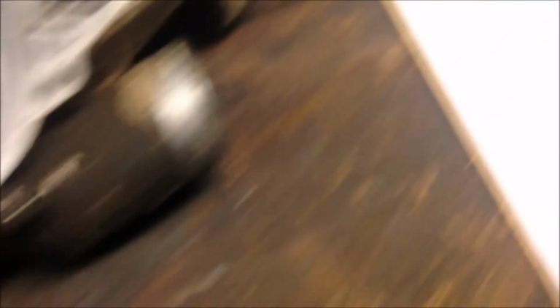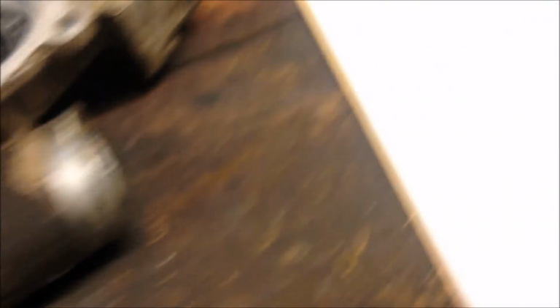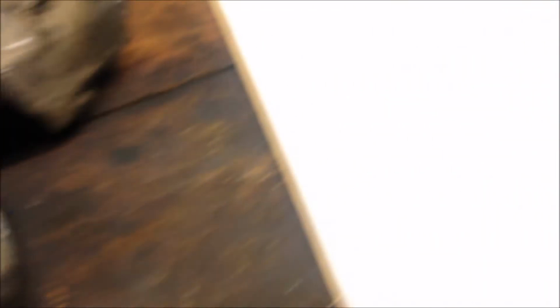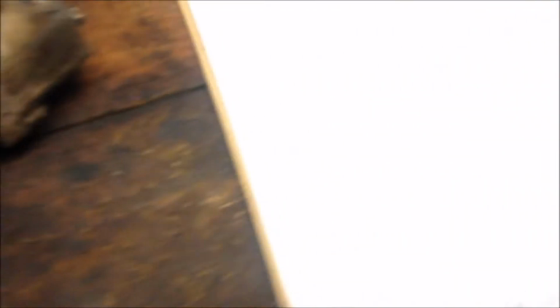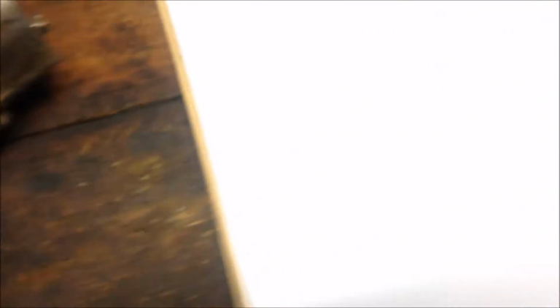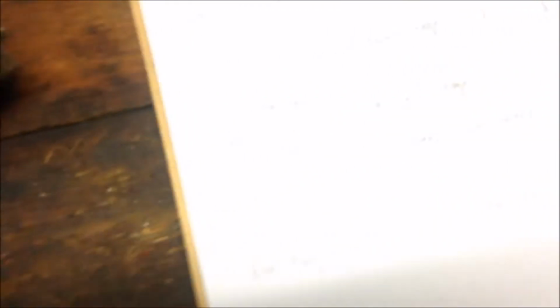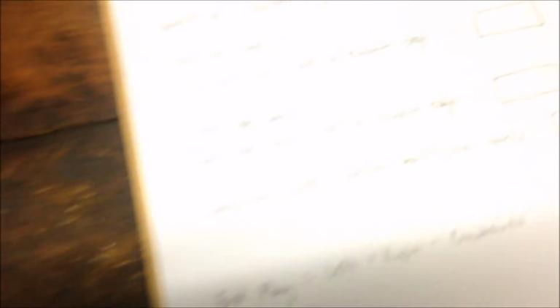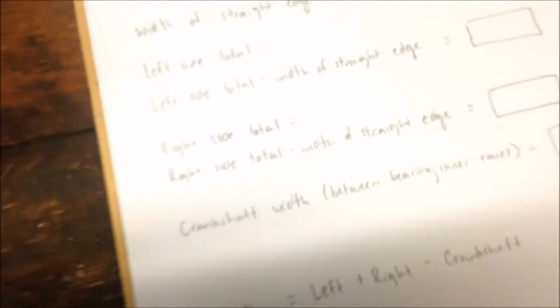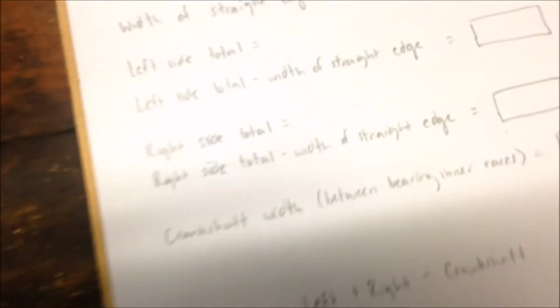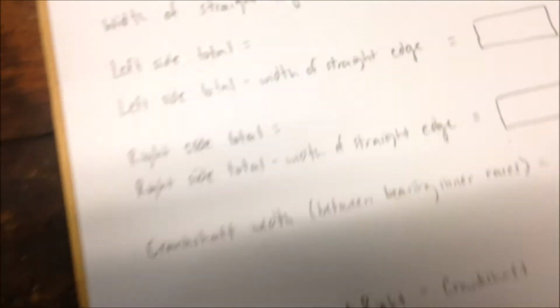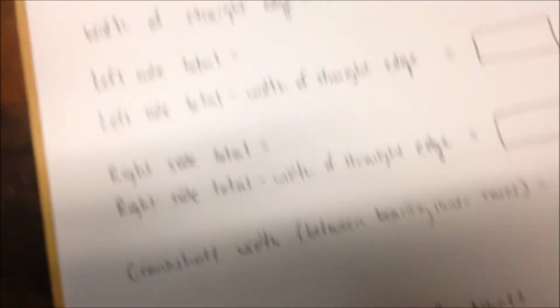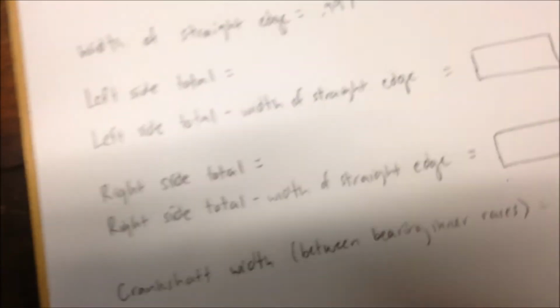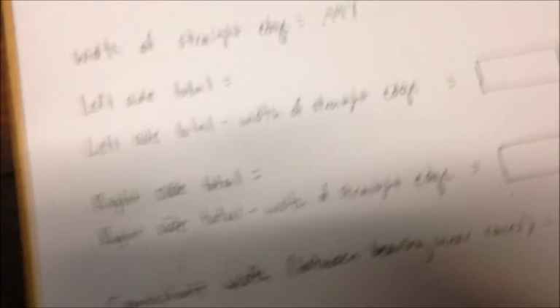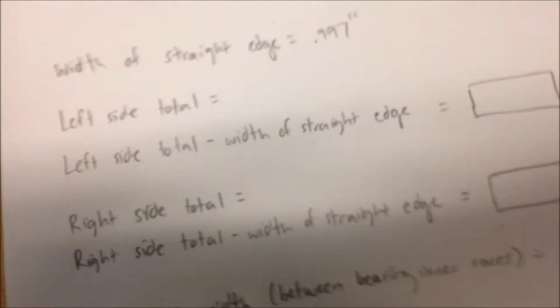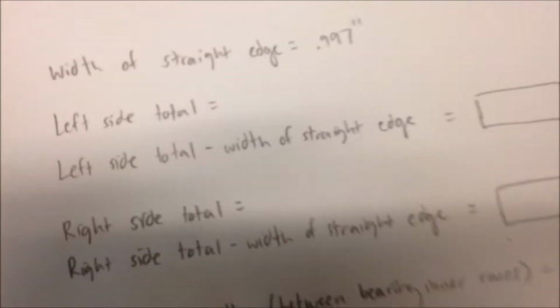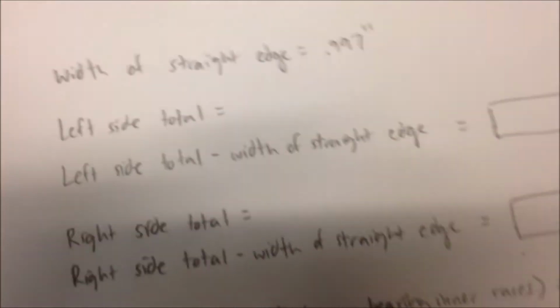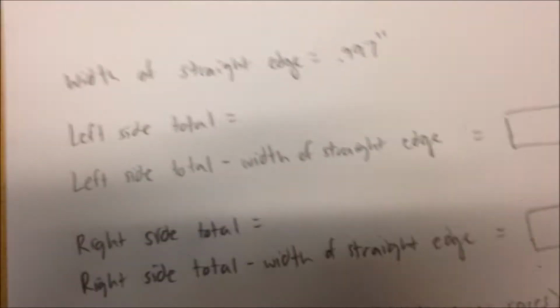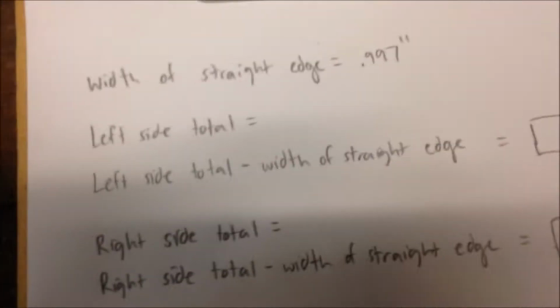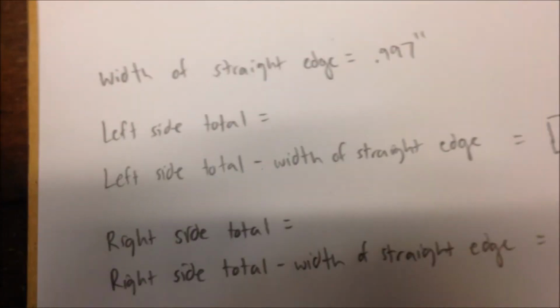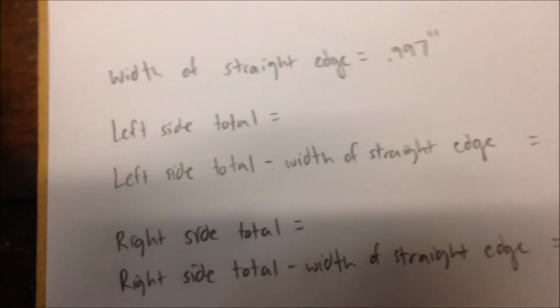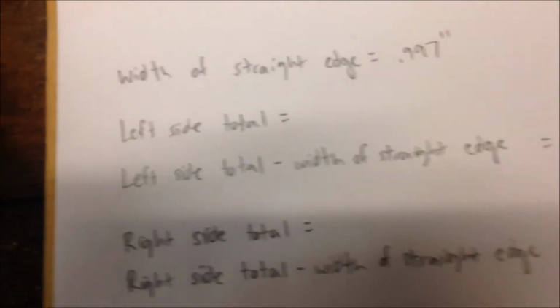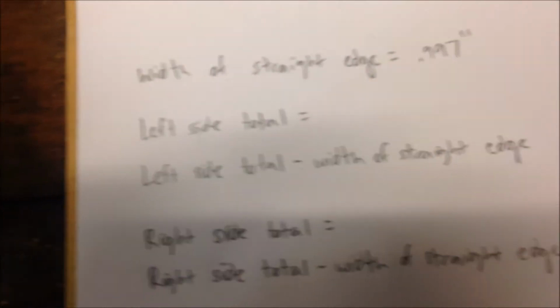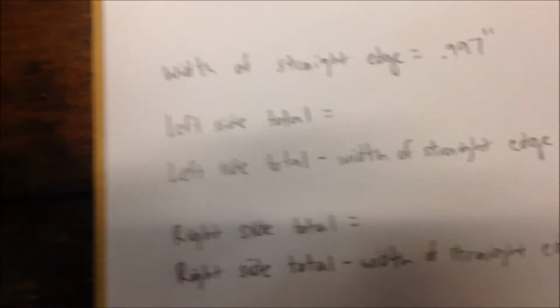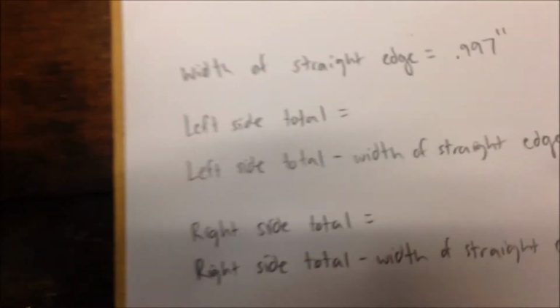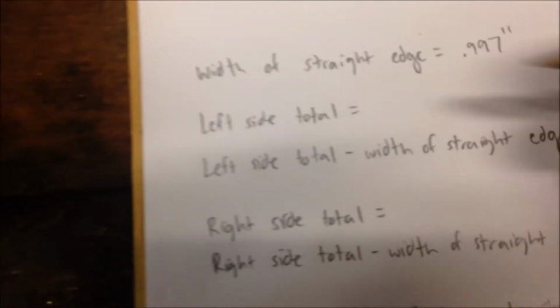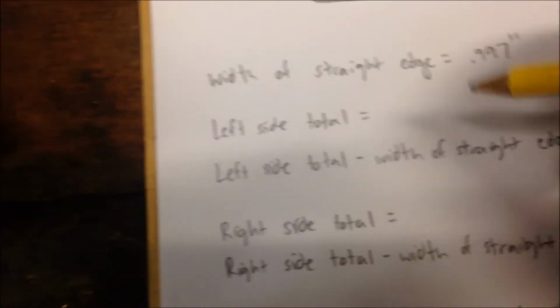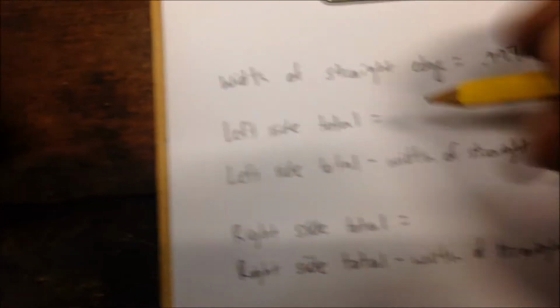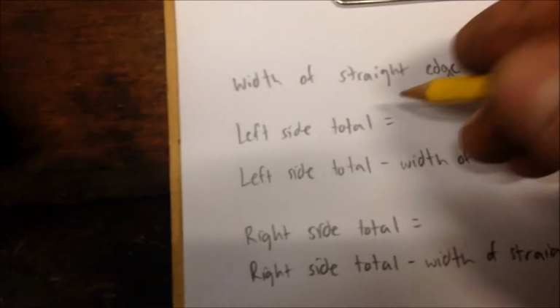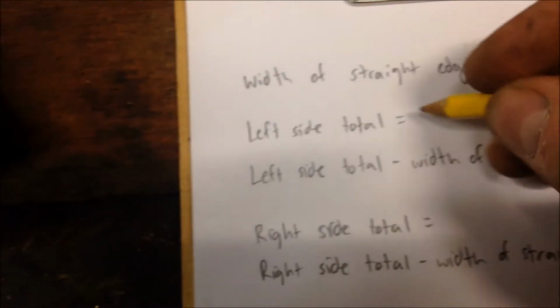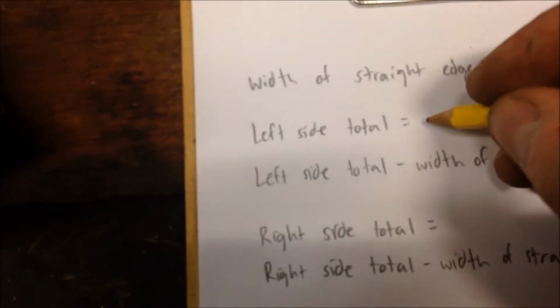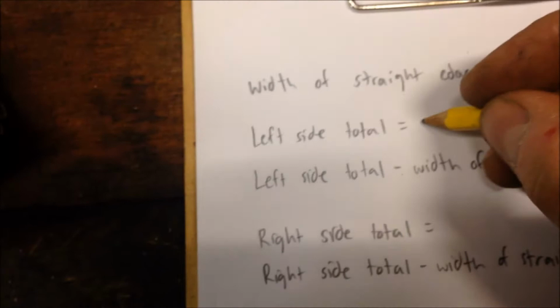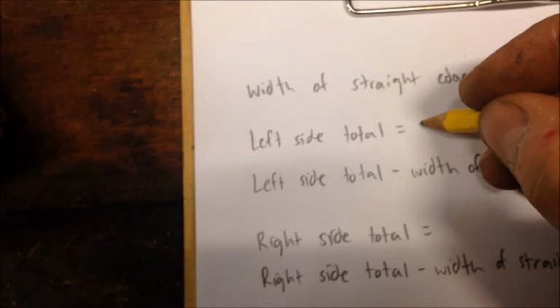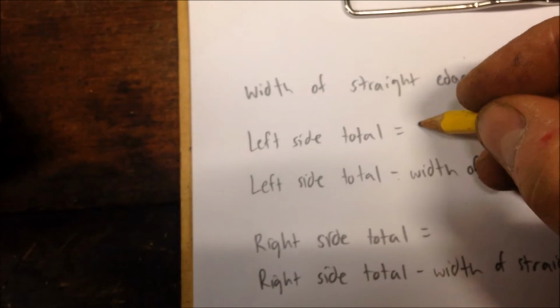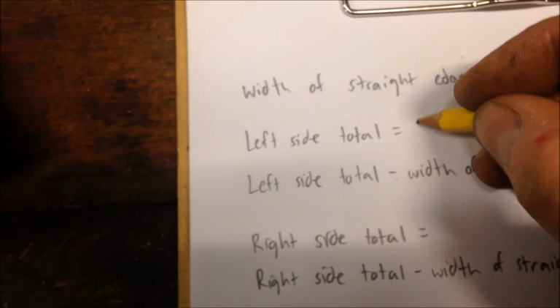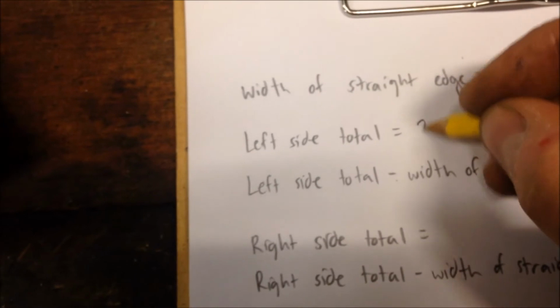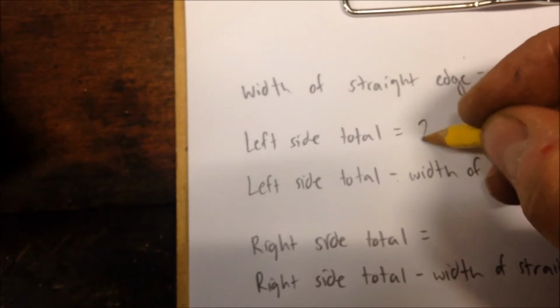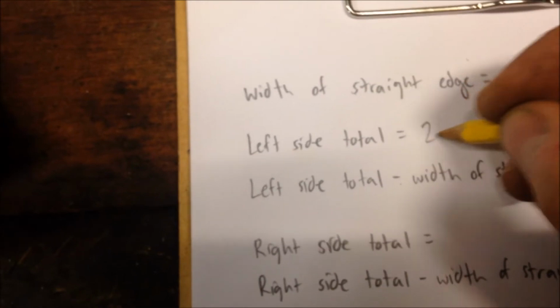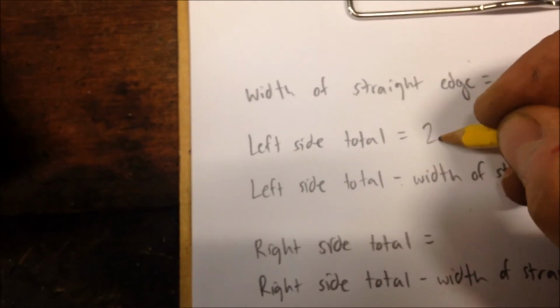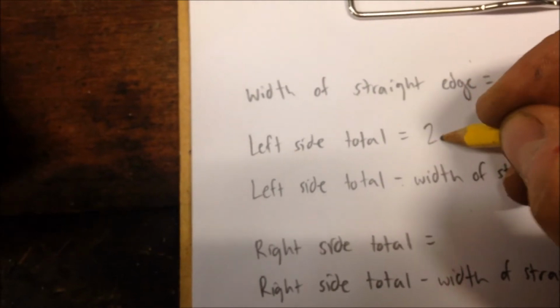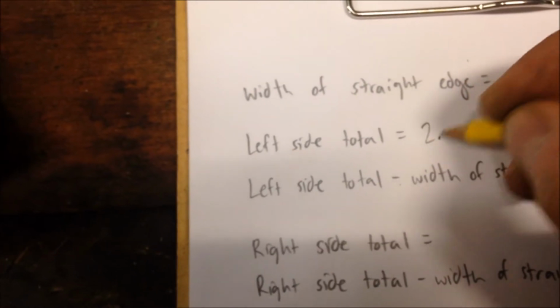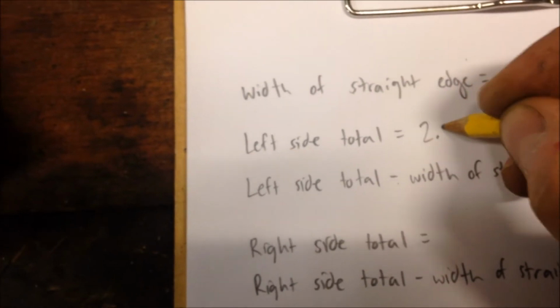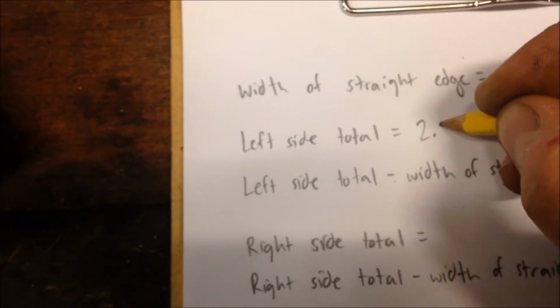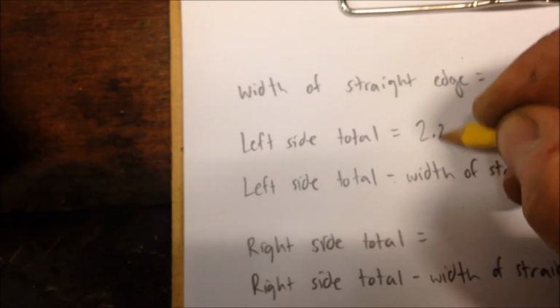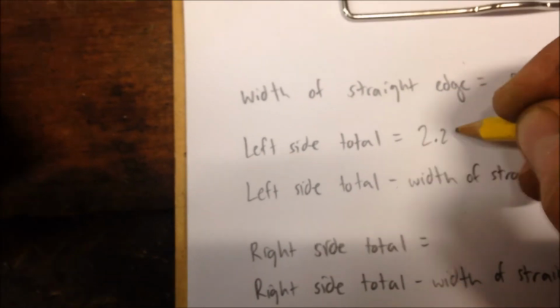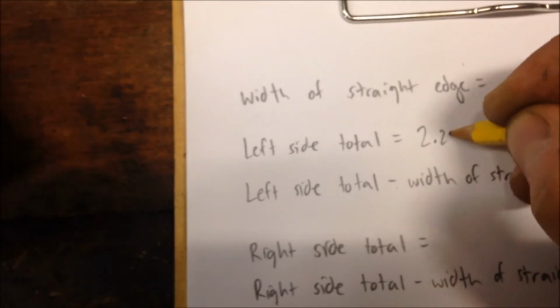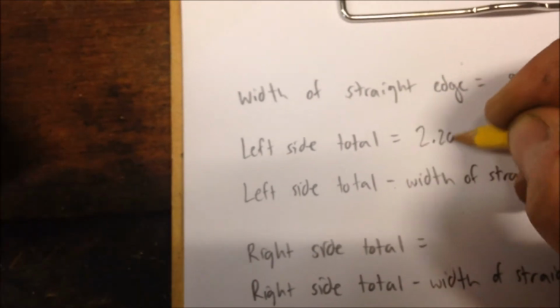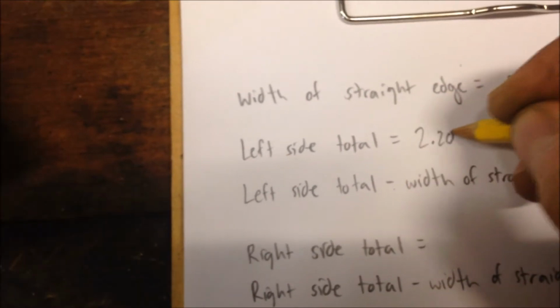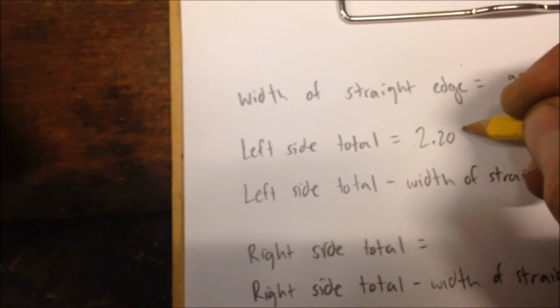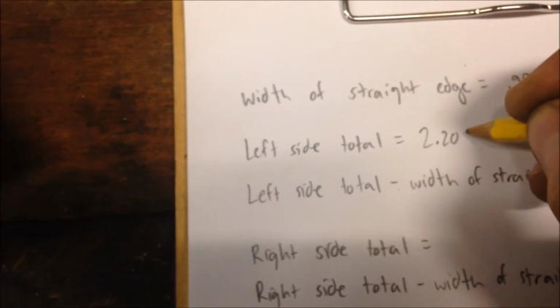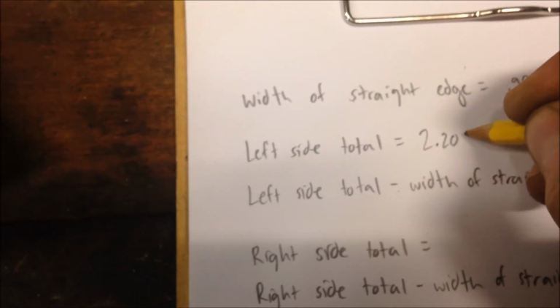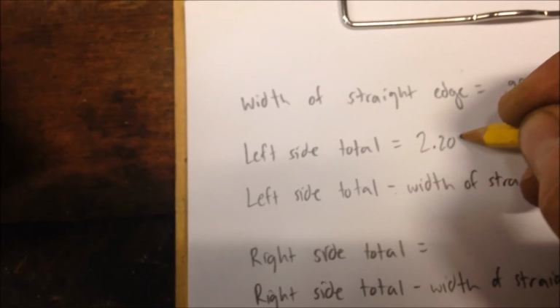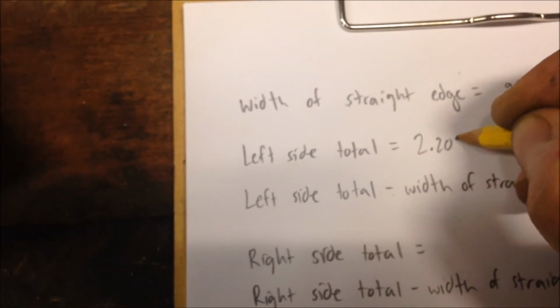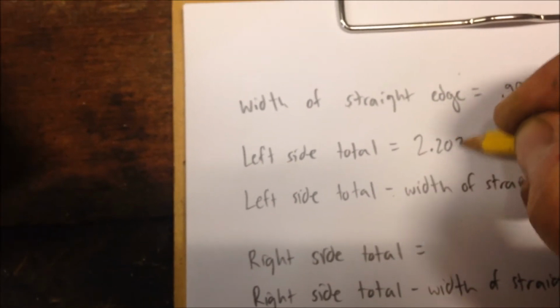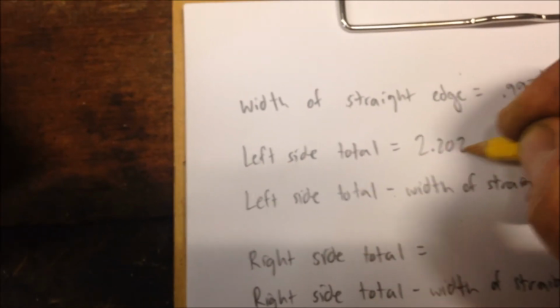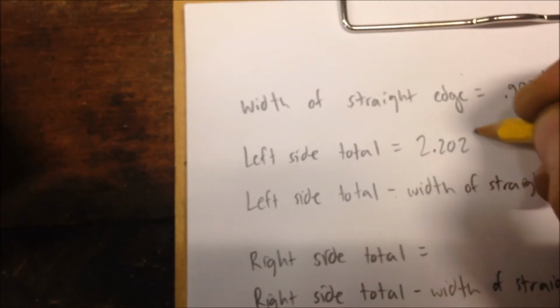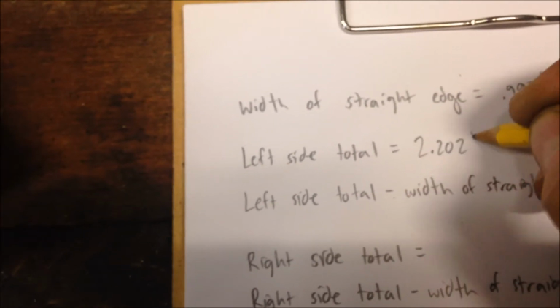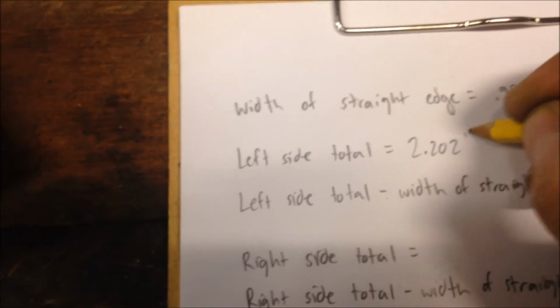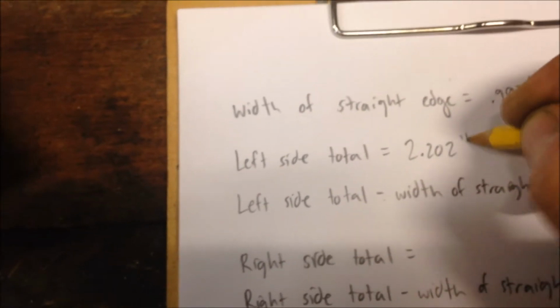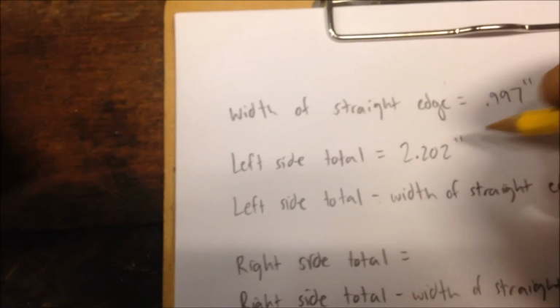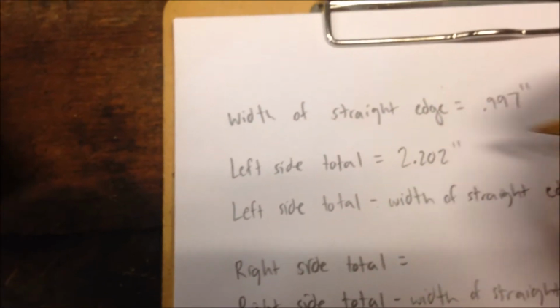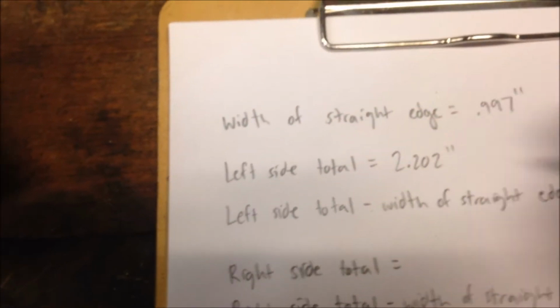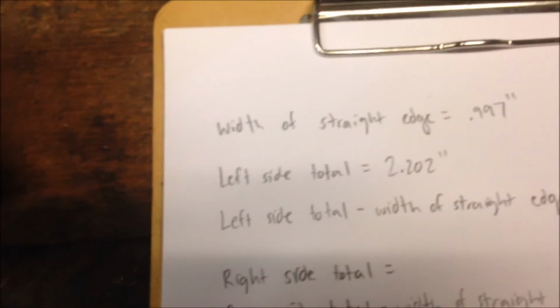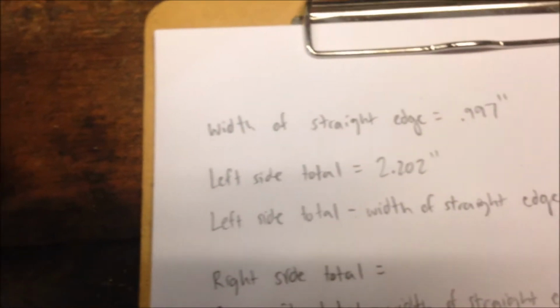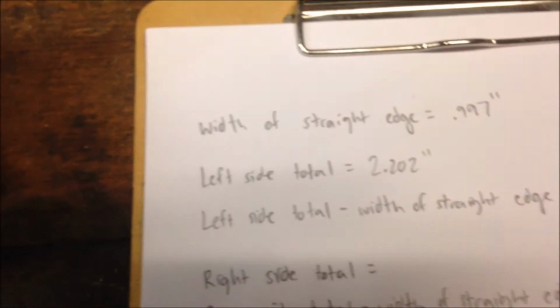So from there, you'll want to write down: left side total, 2.202 inches.